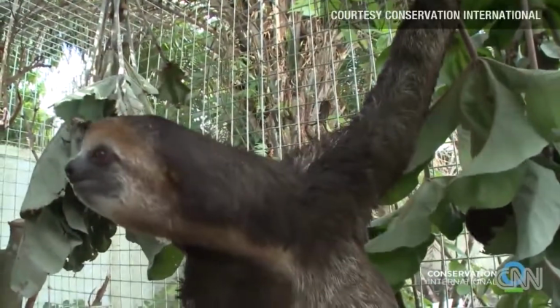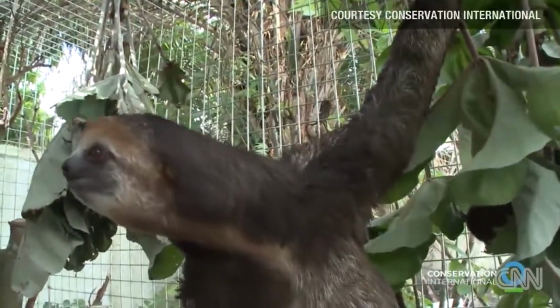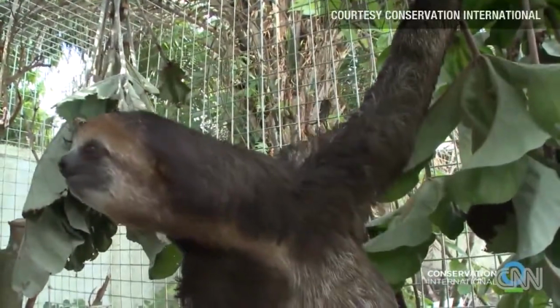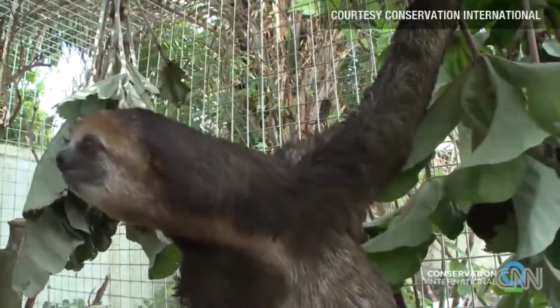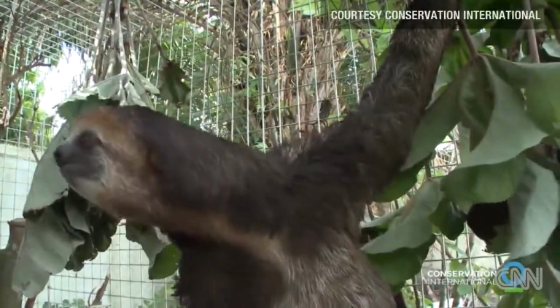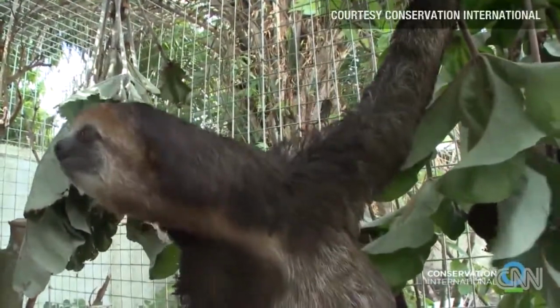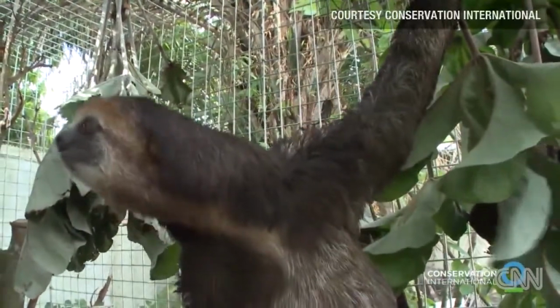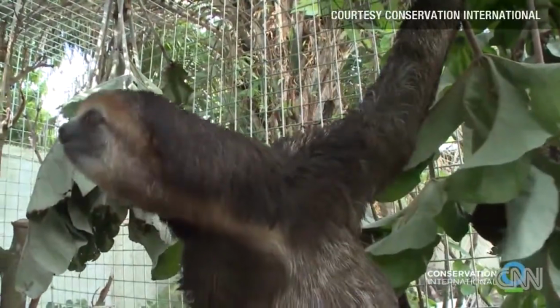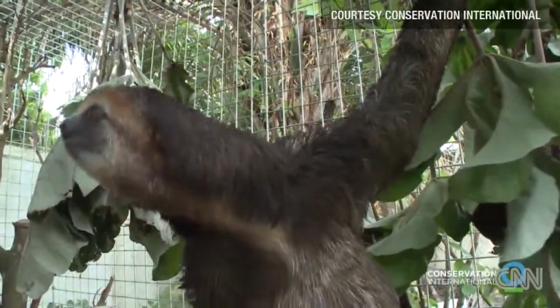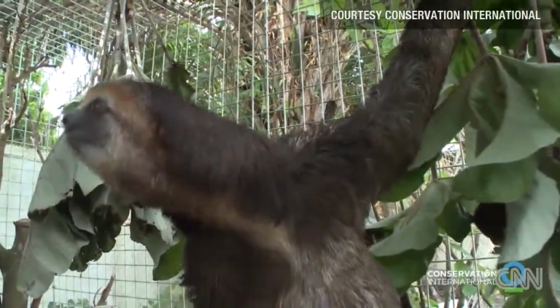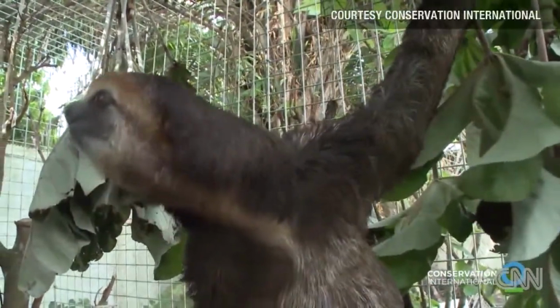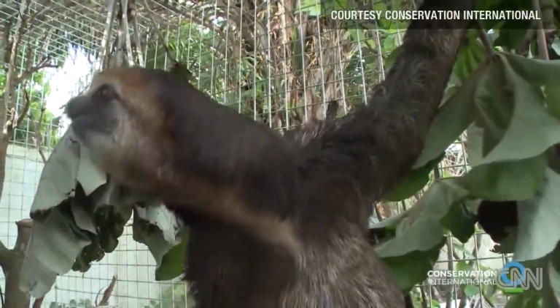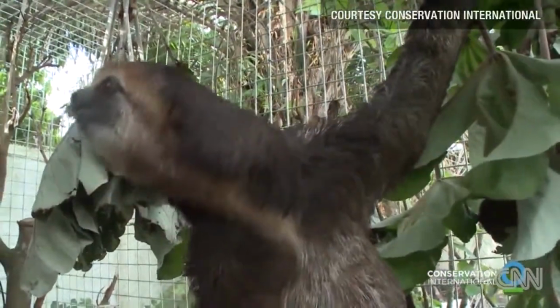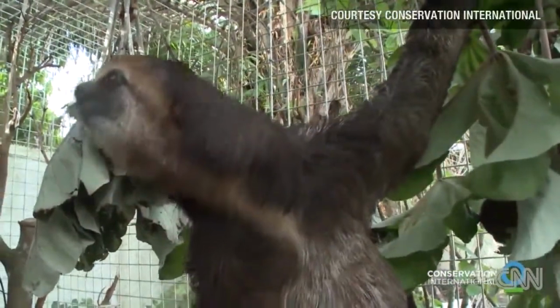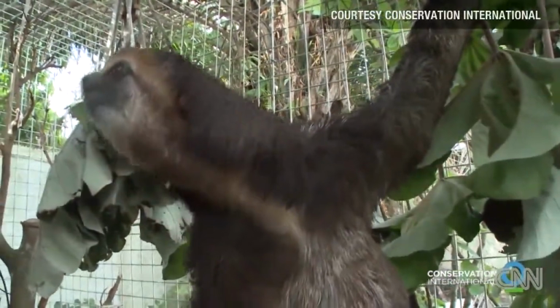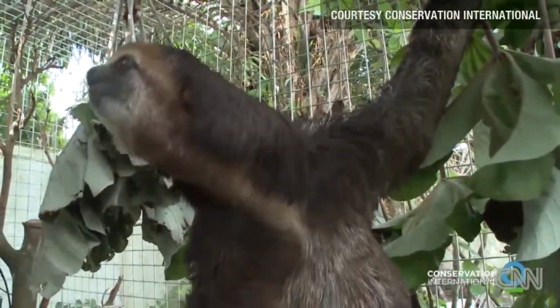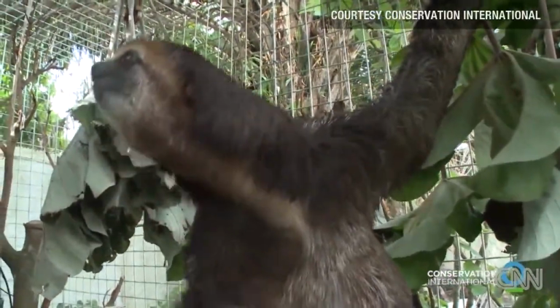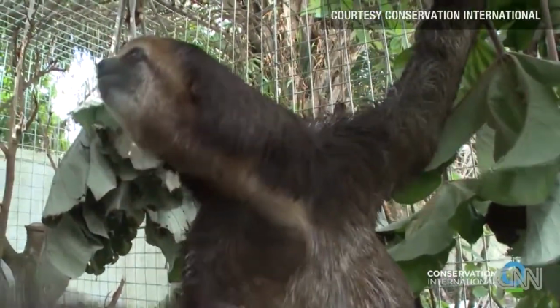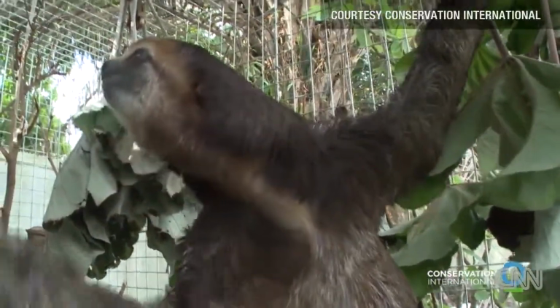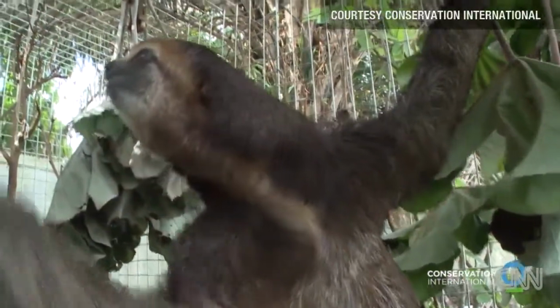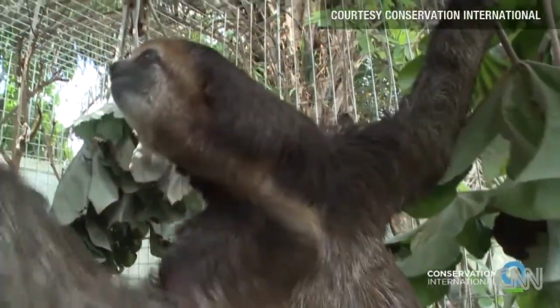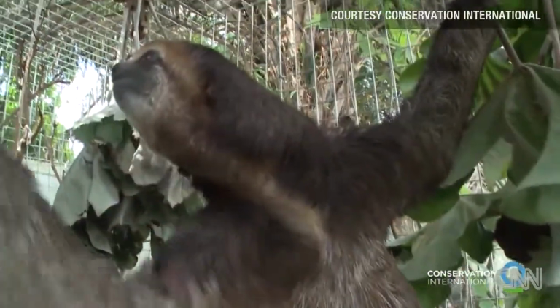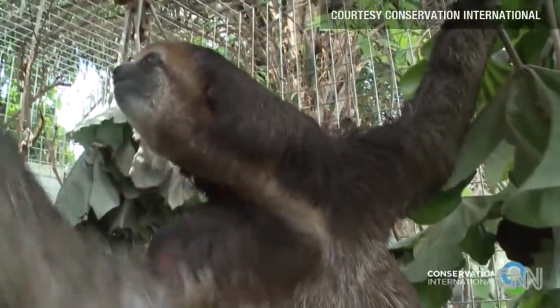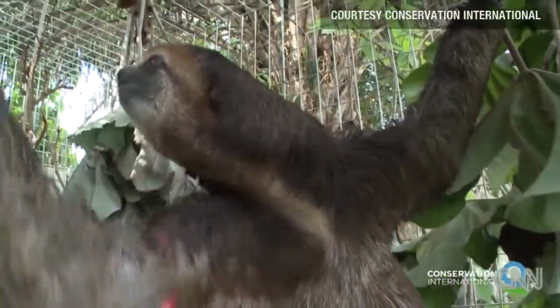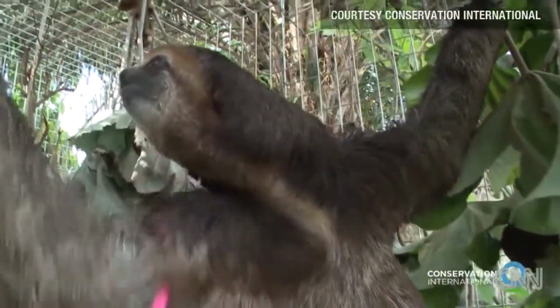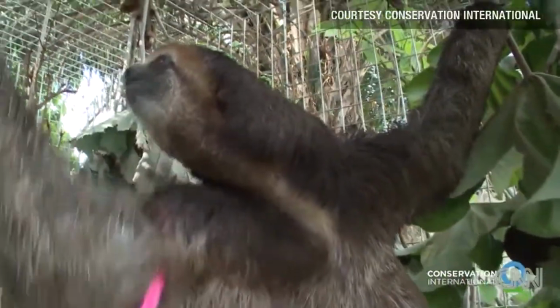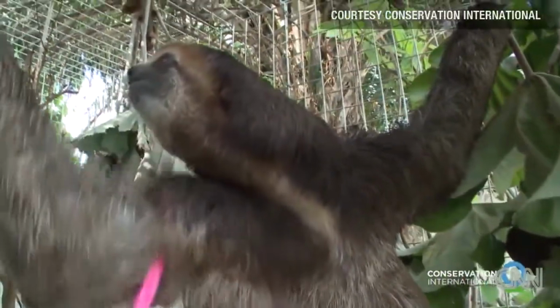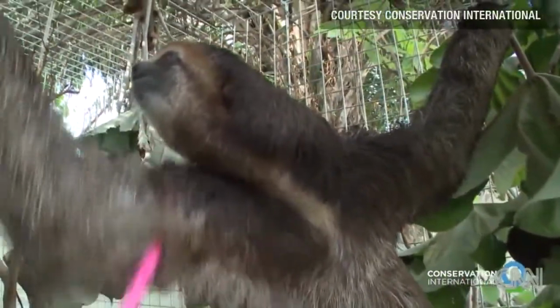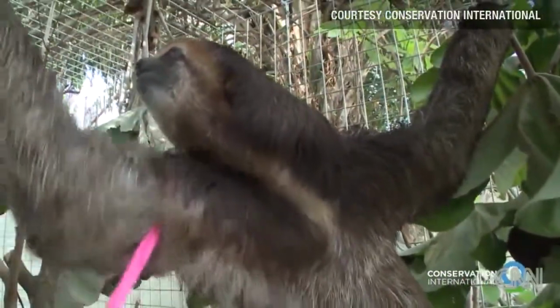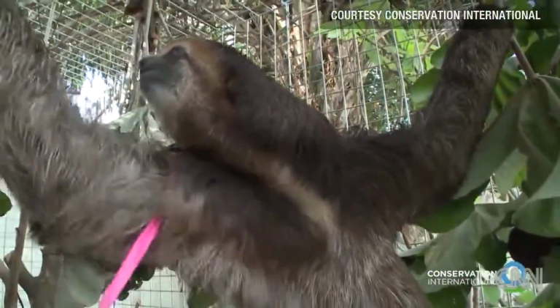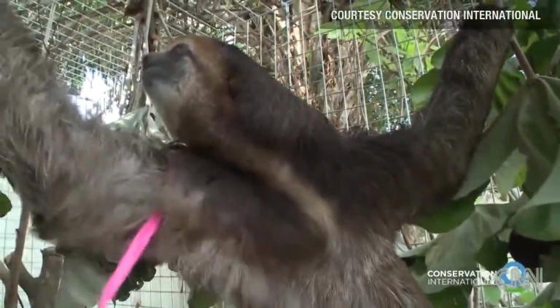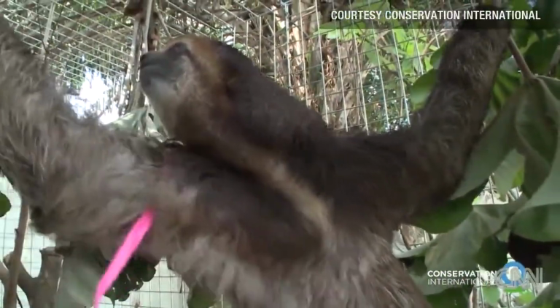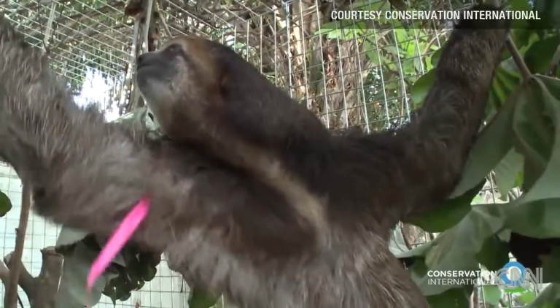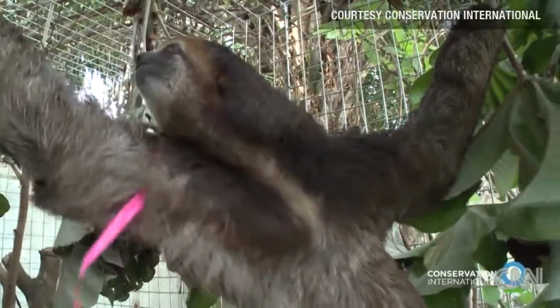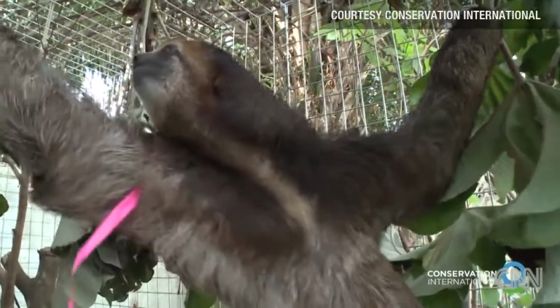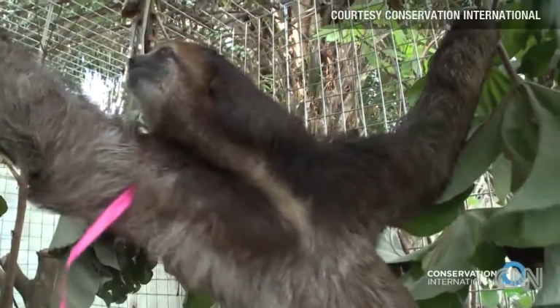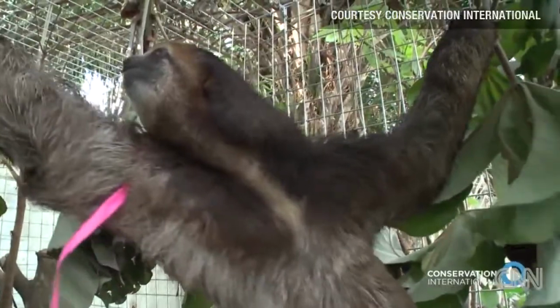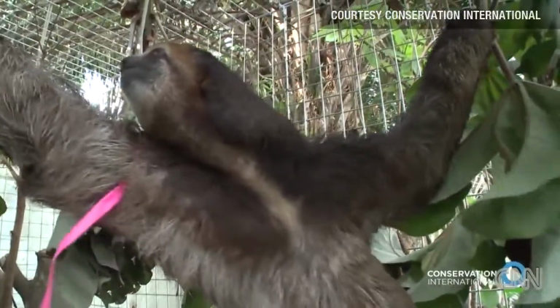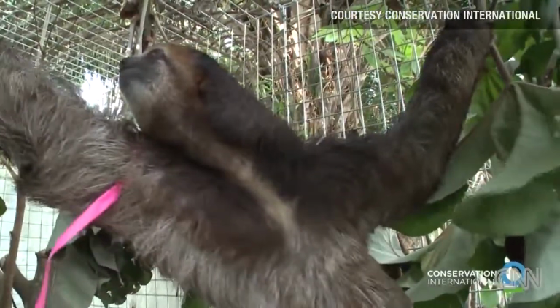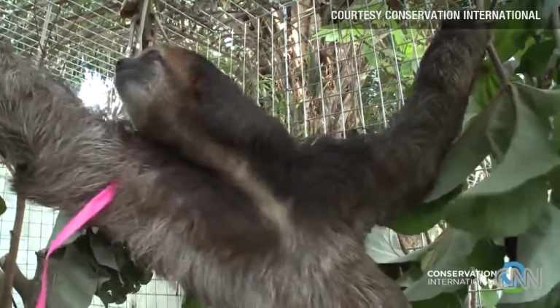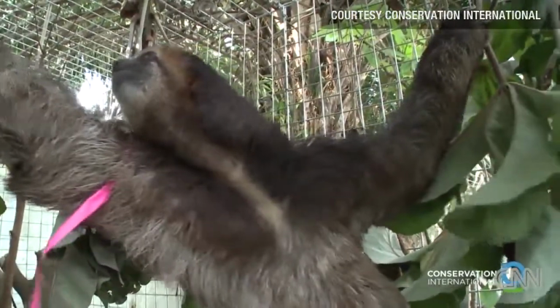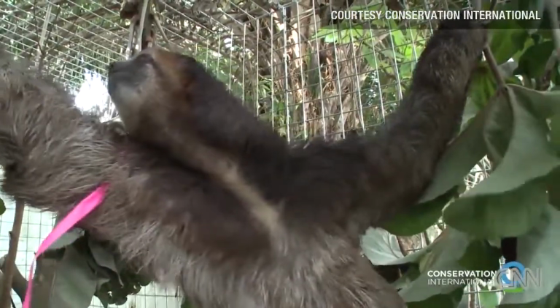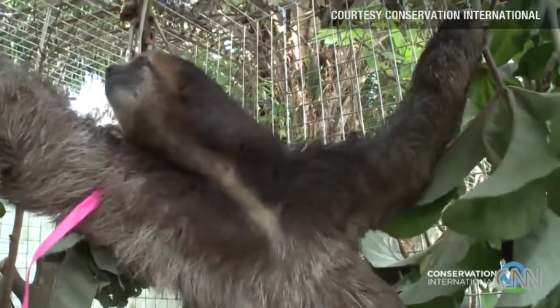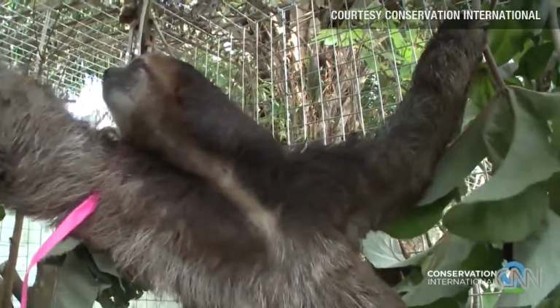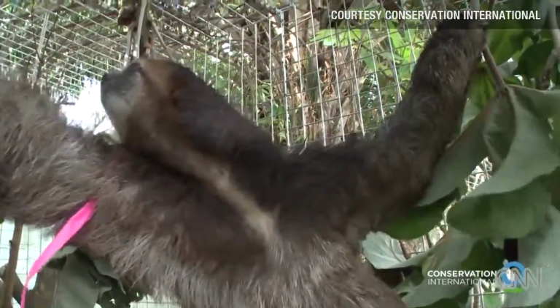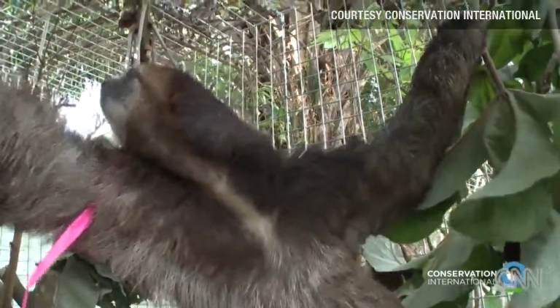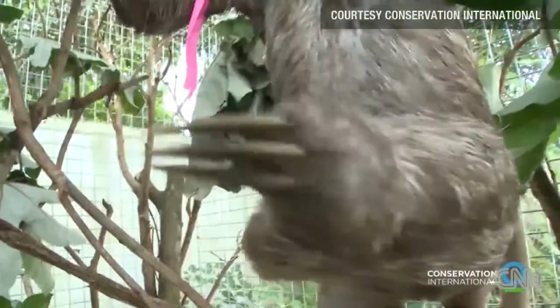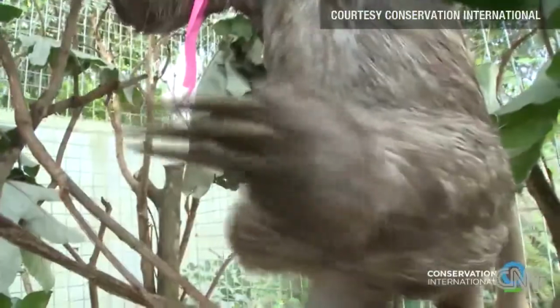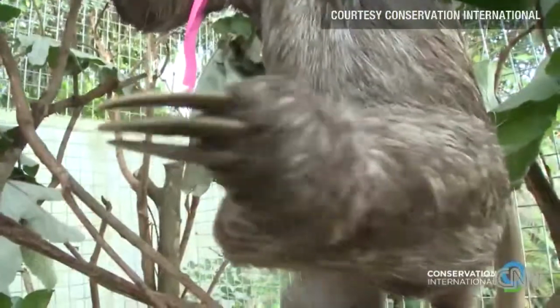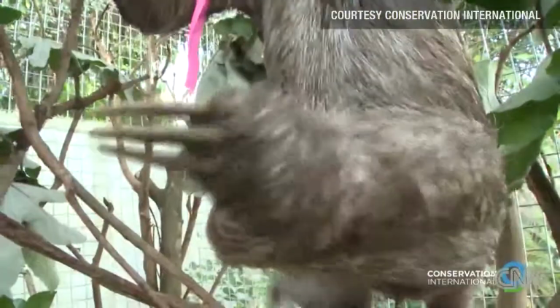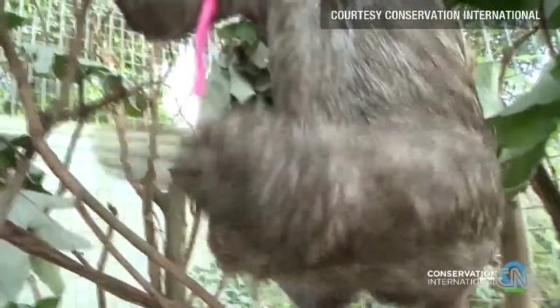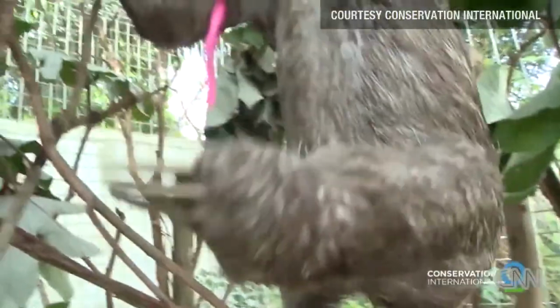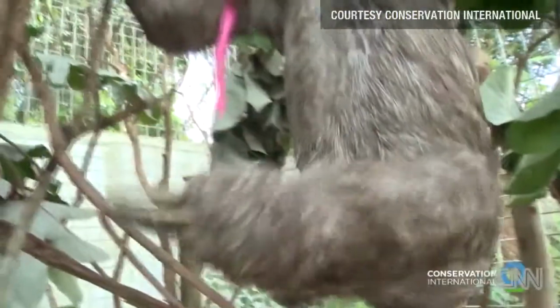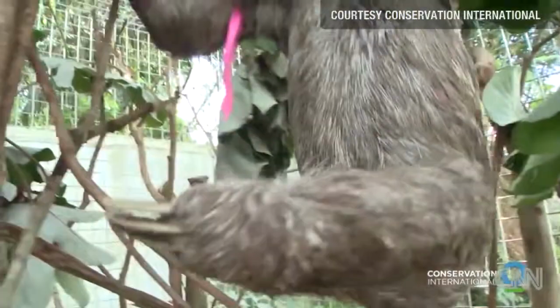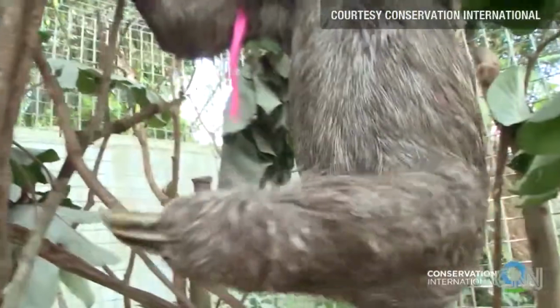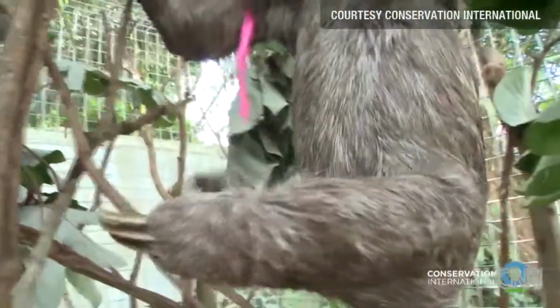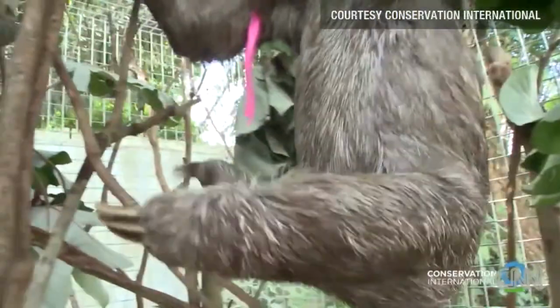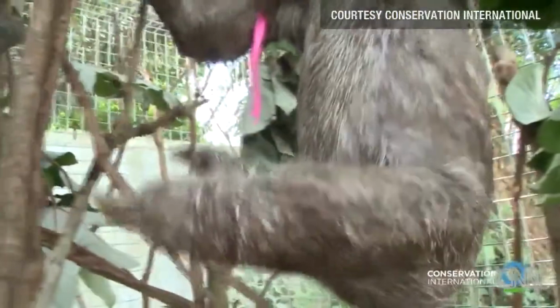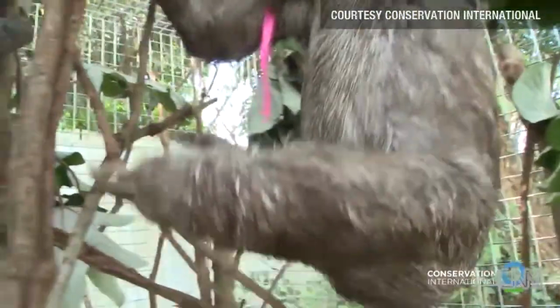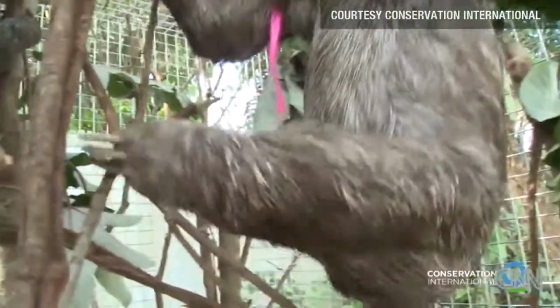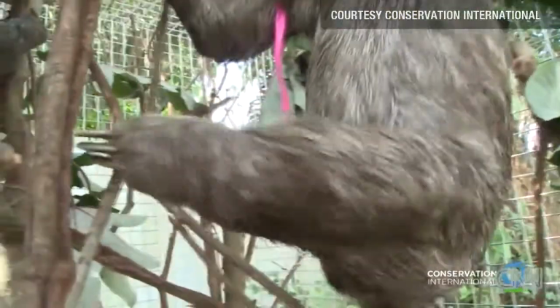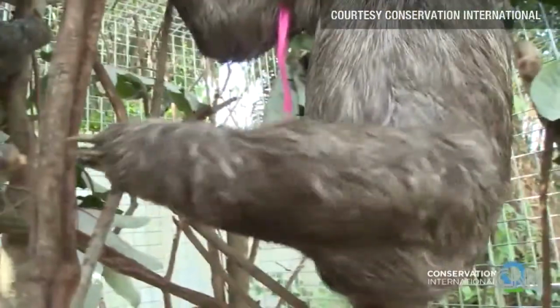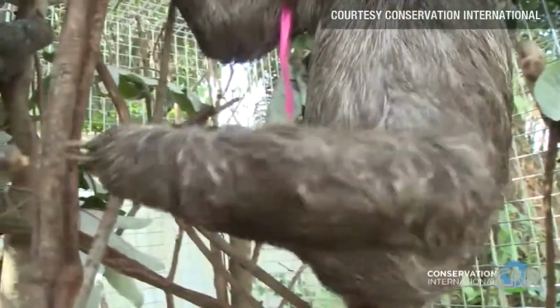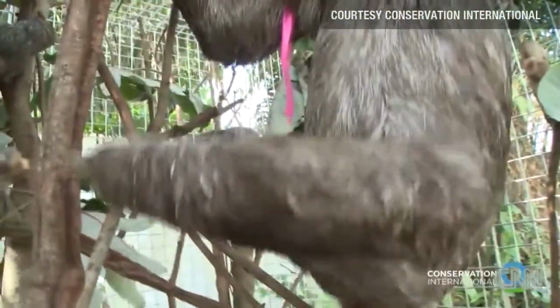The one that you see here is a three-toed sloth. It has three toes on all four legs.